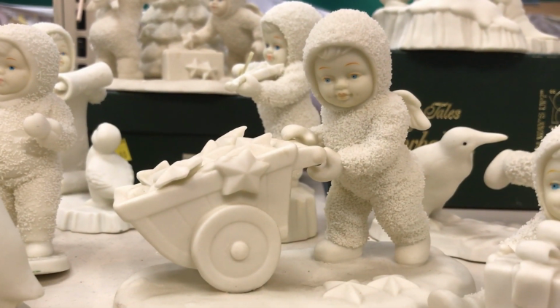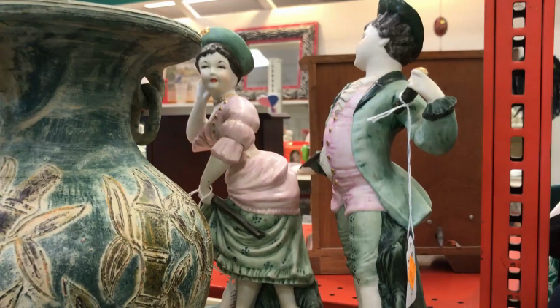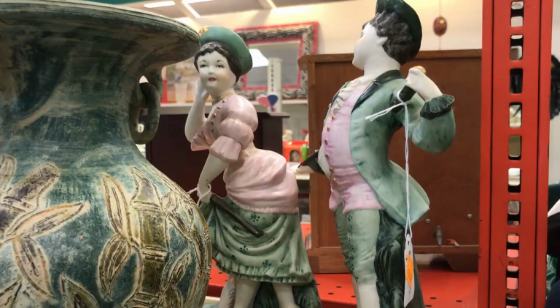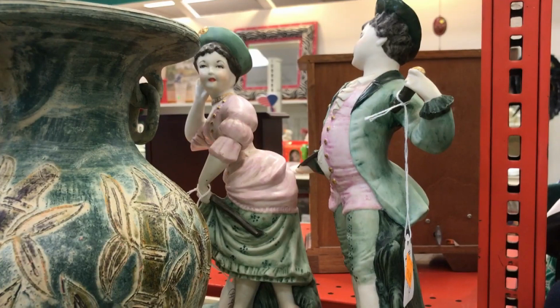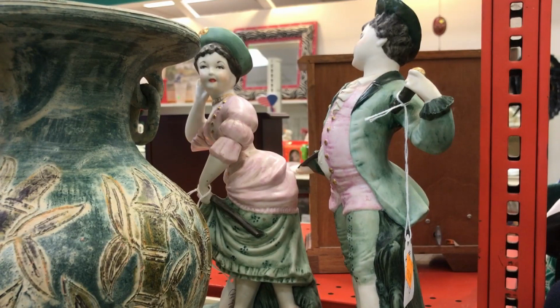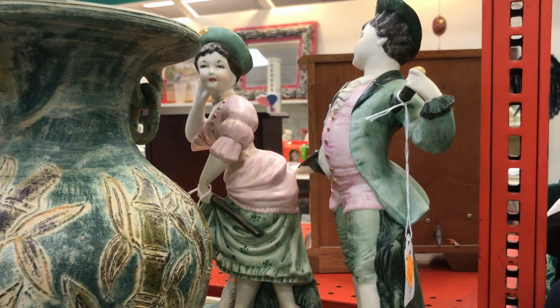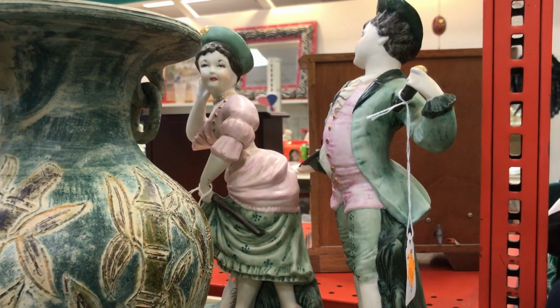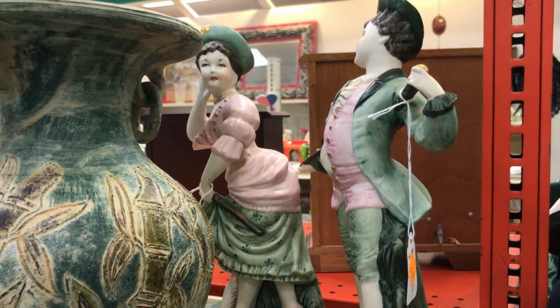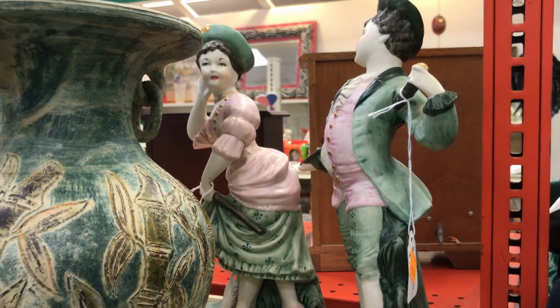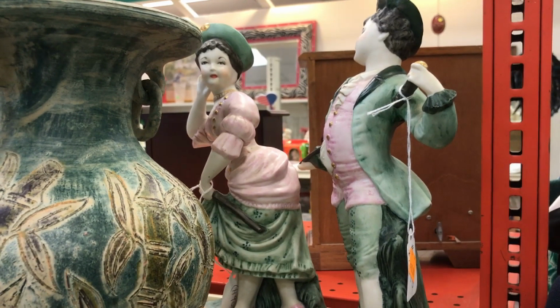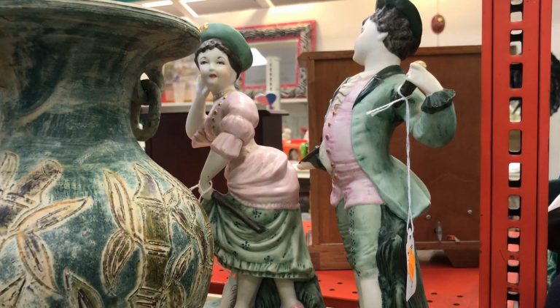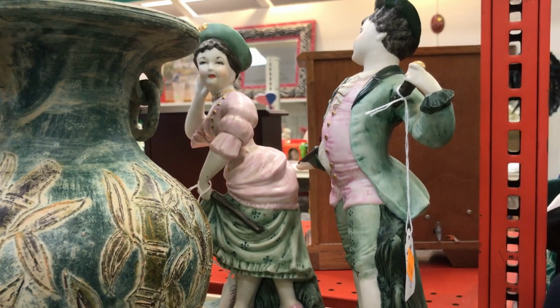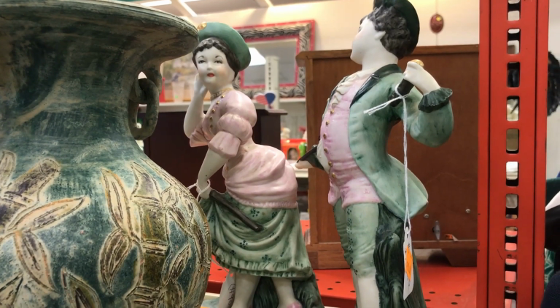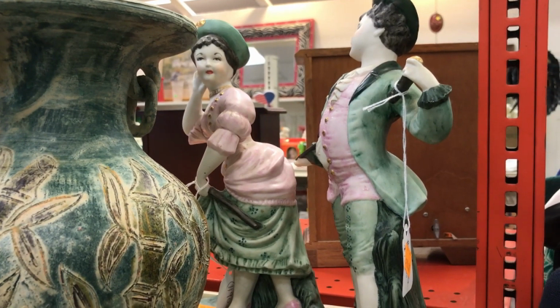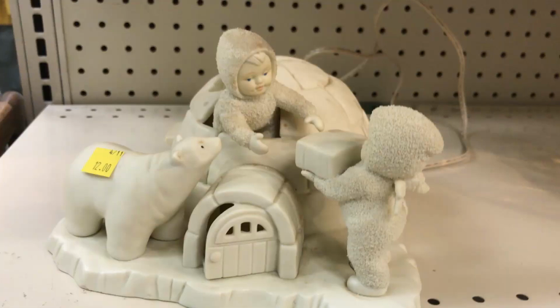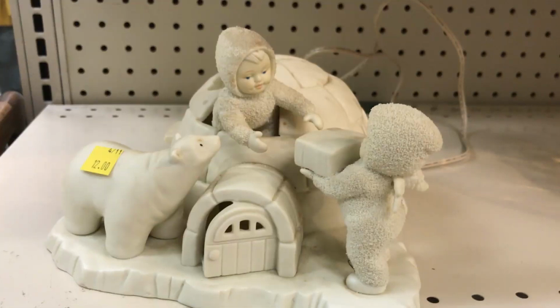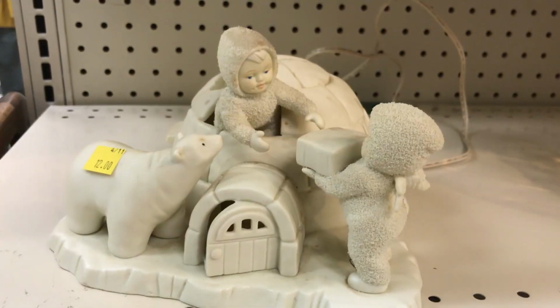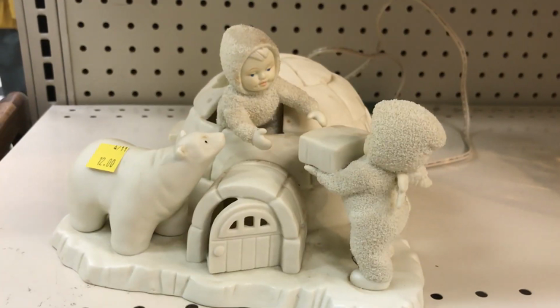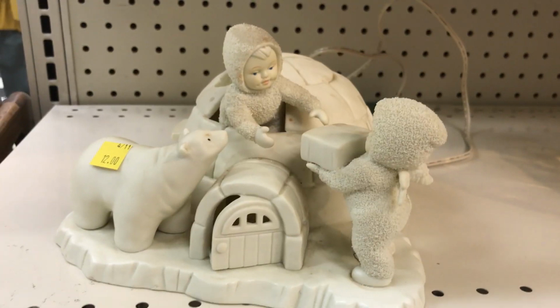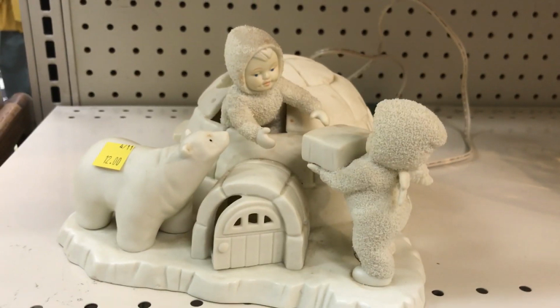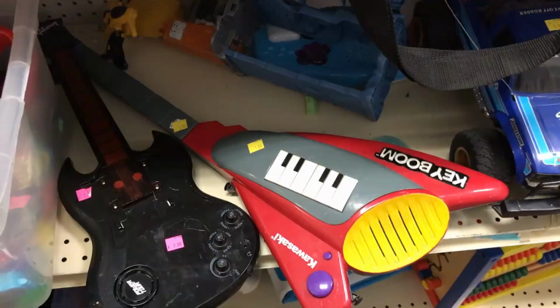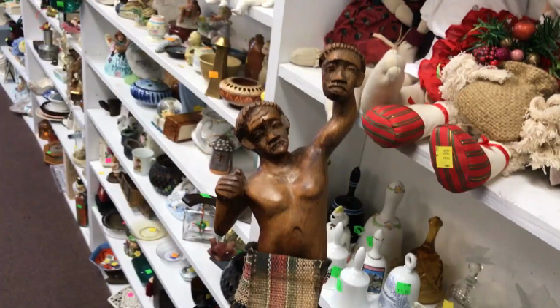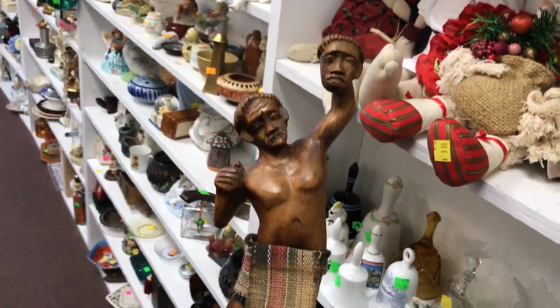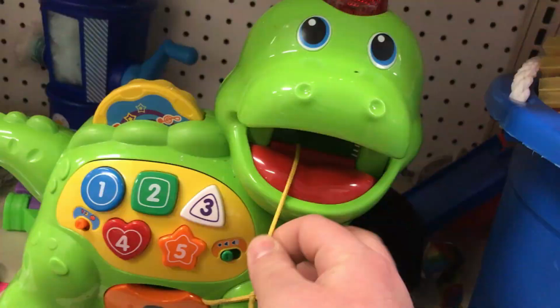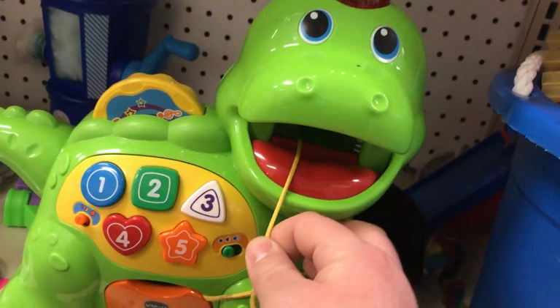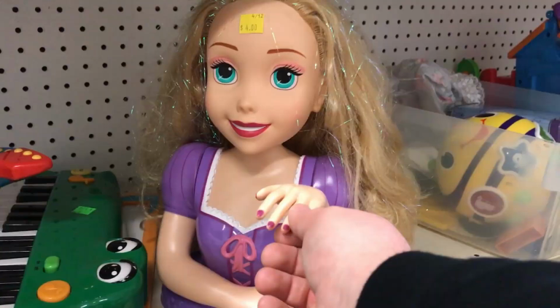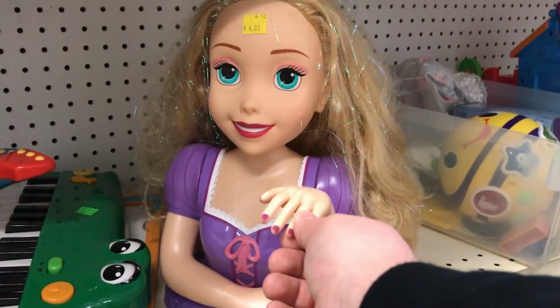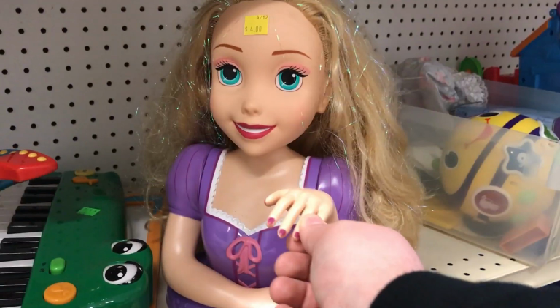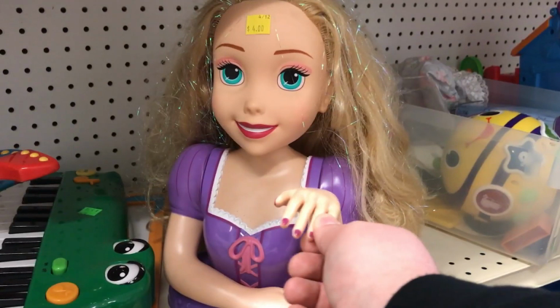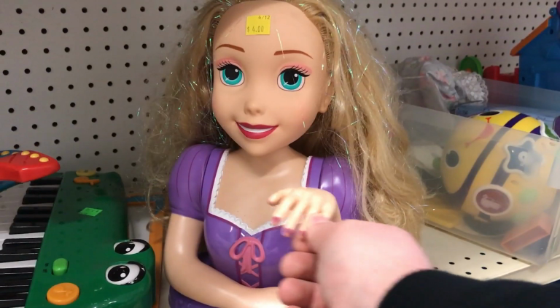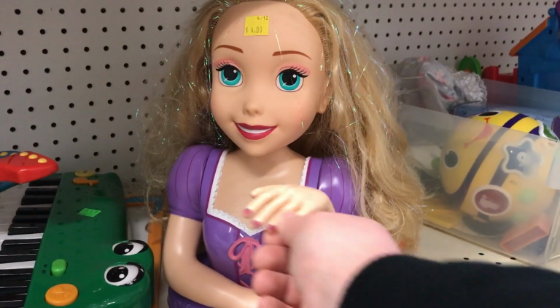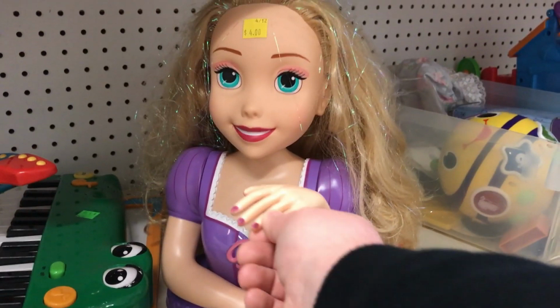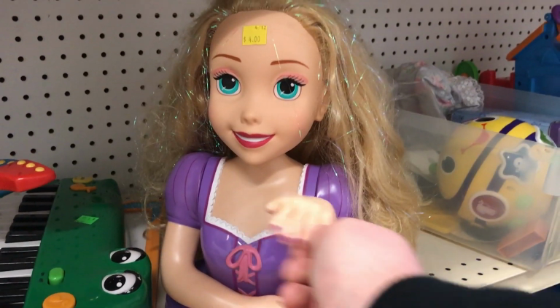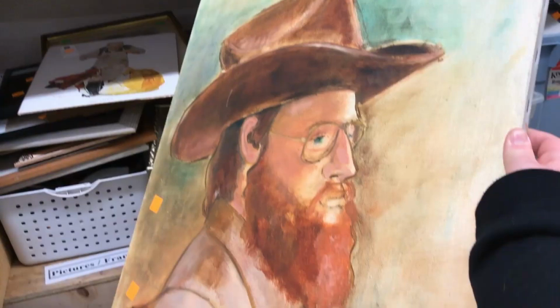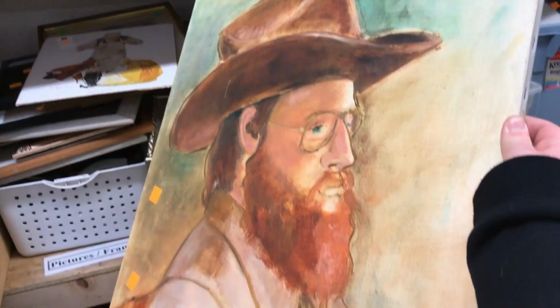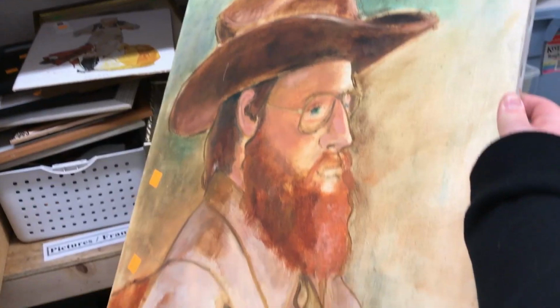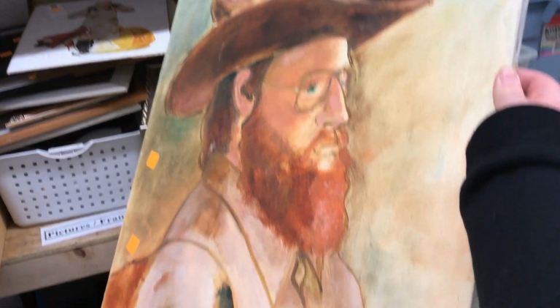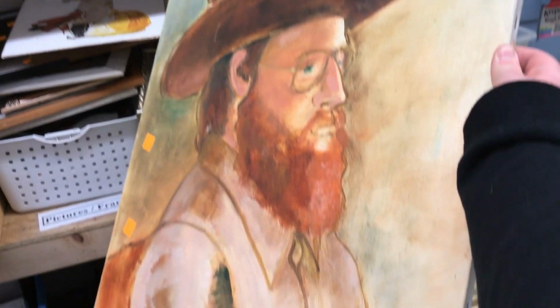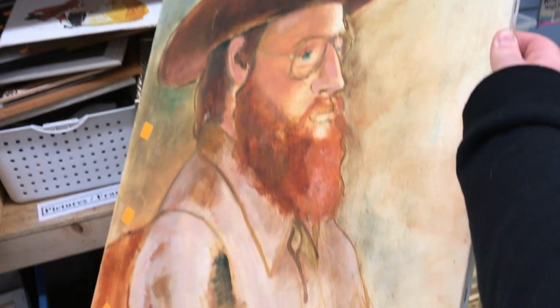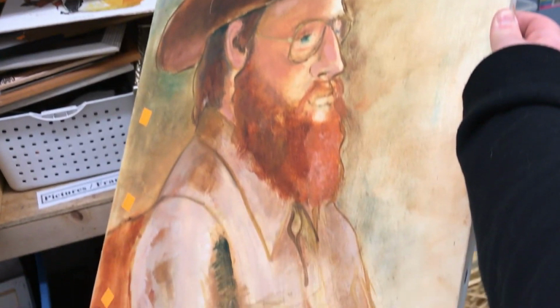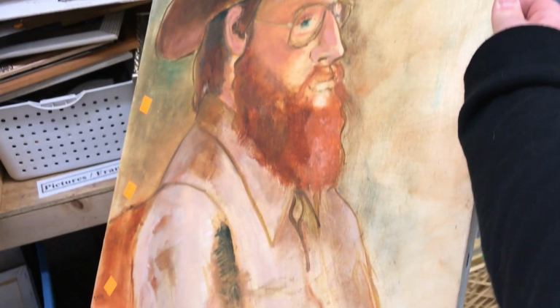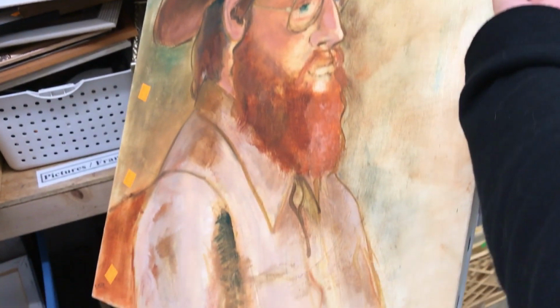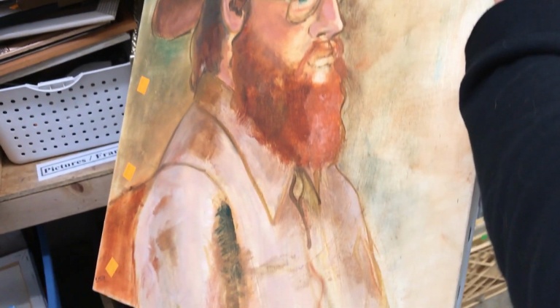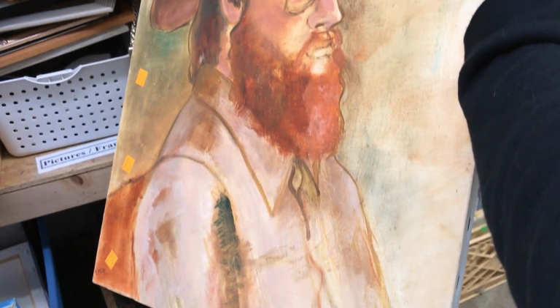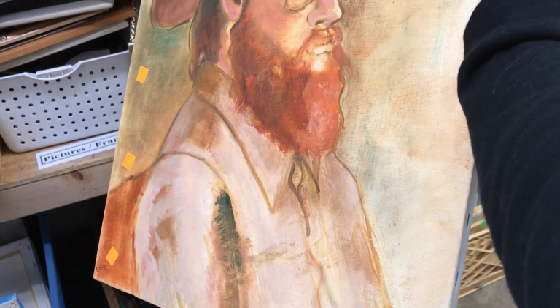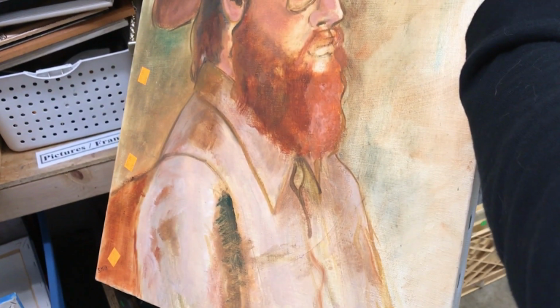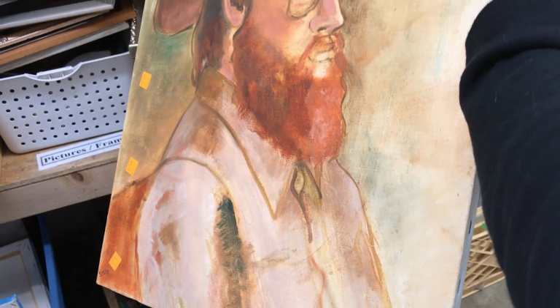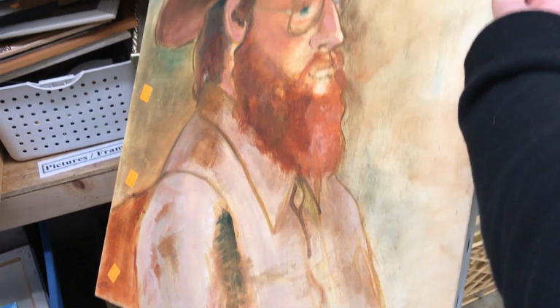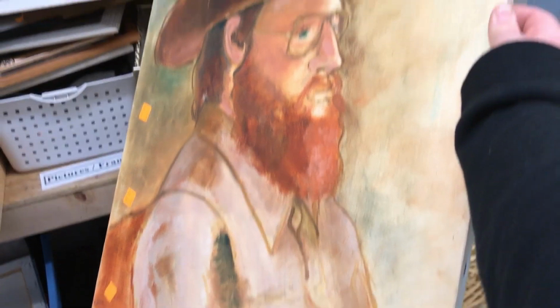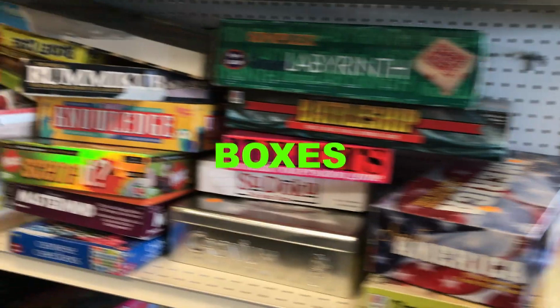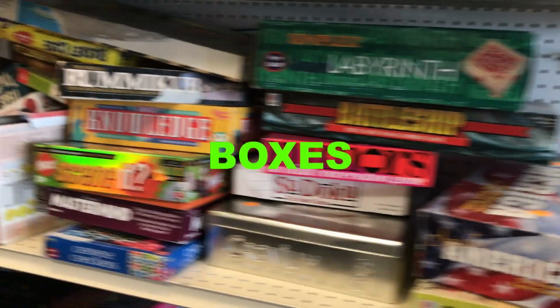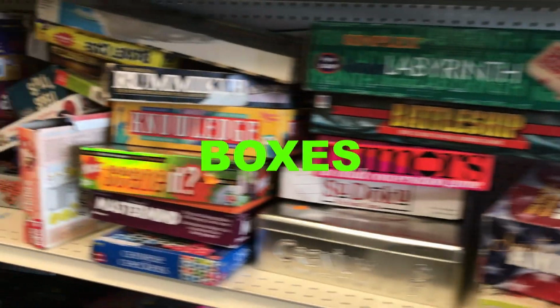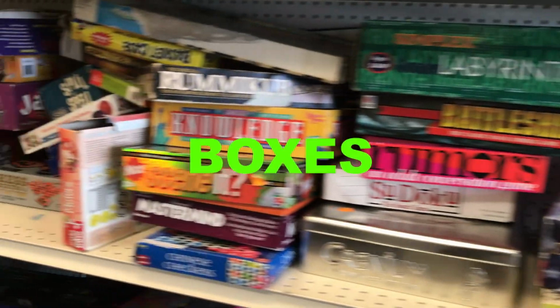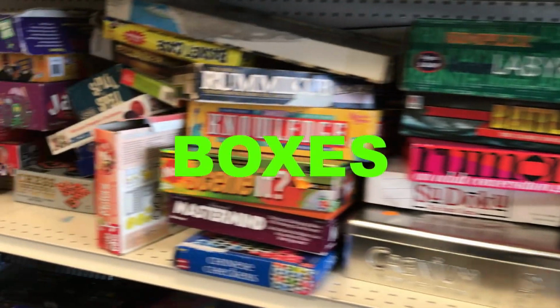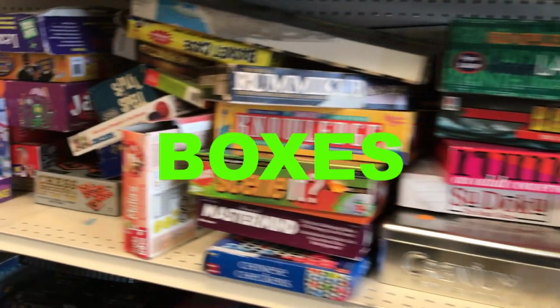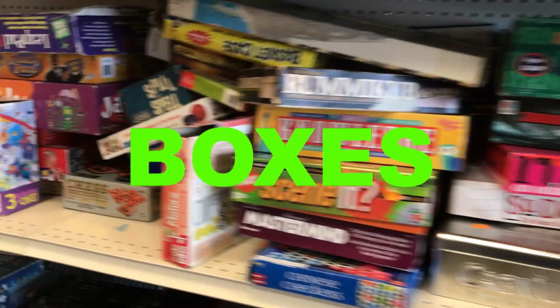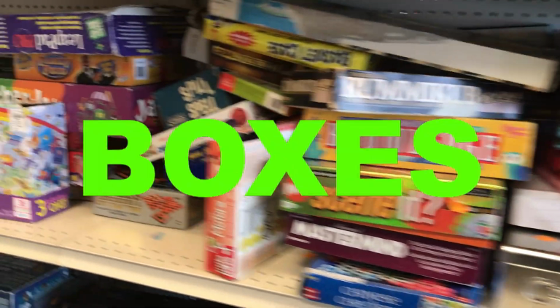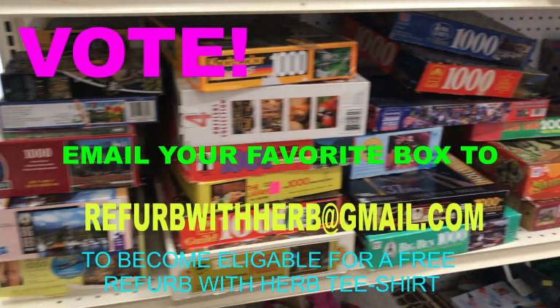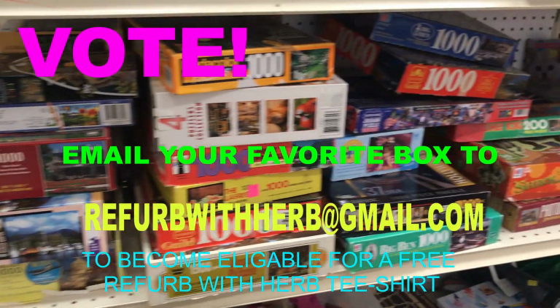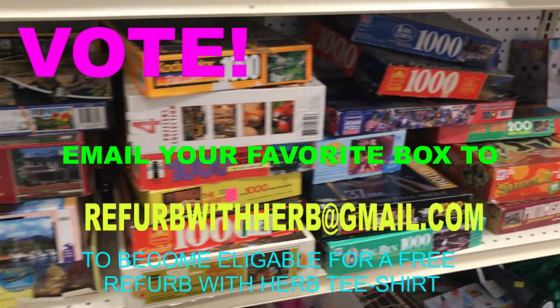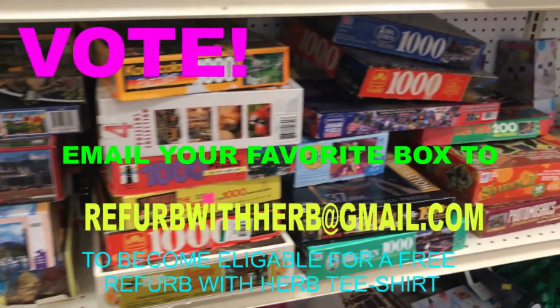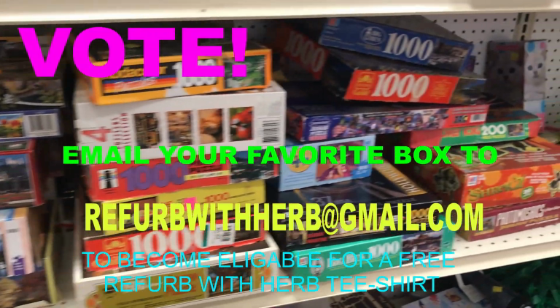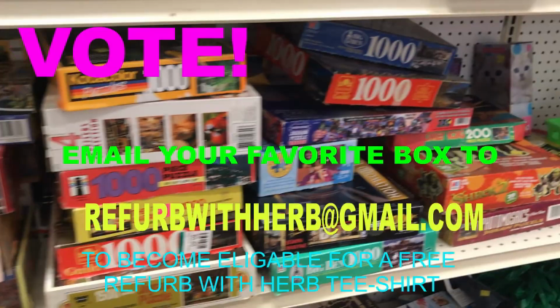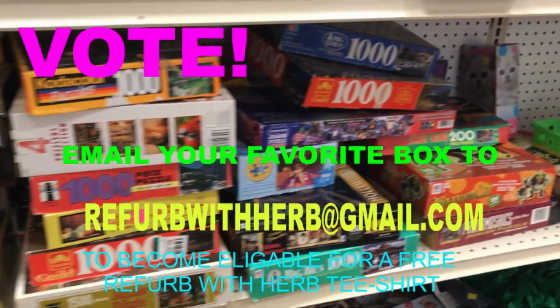All this stuff looks great, but we can't buy any of it, because we're here for boxes. Let's look at the candidates.